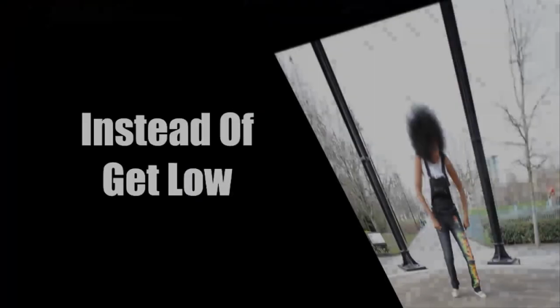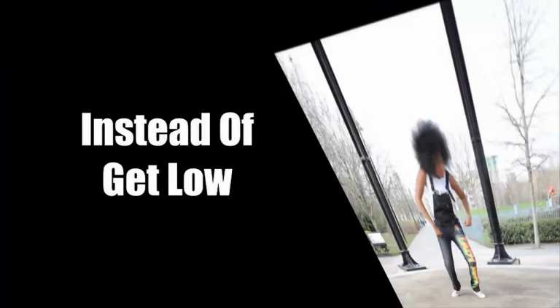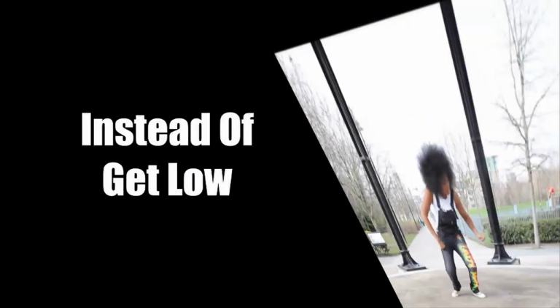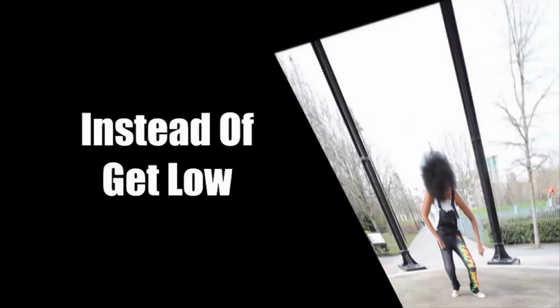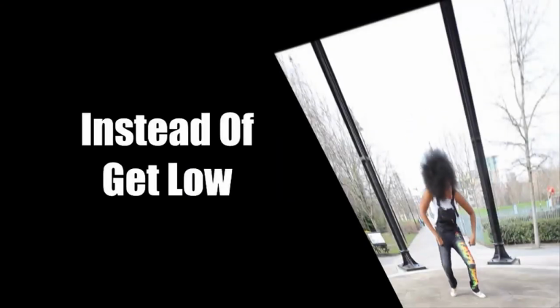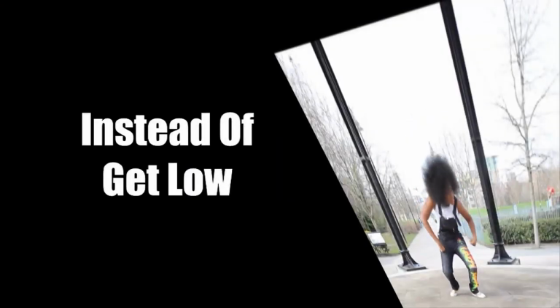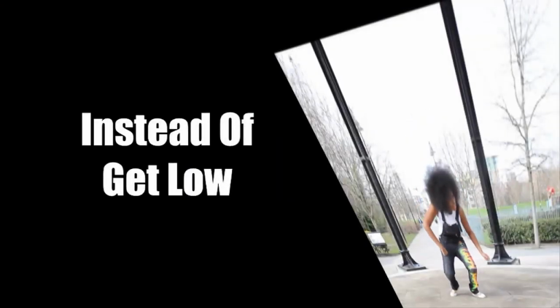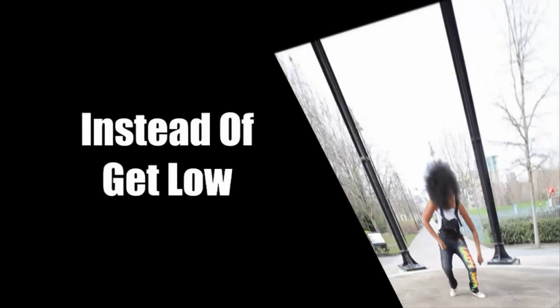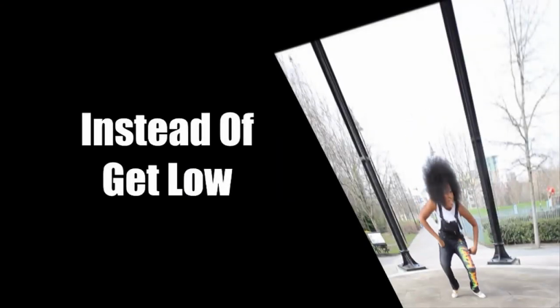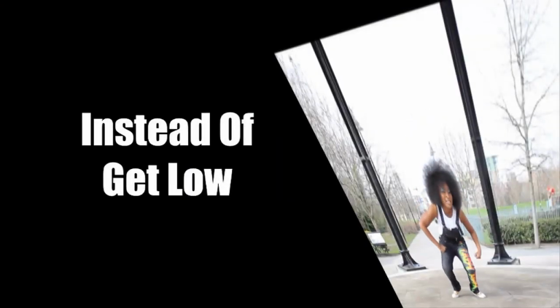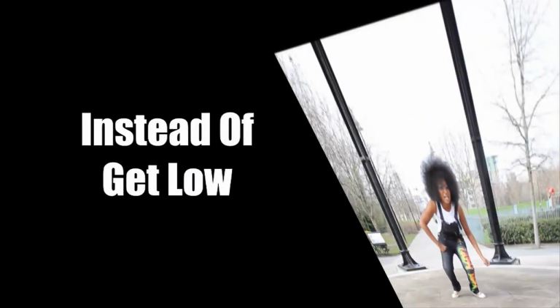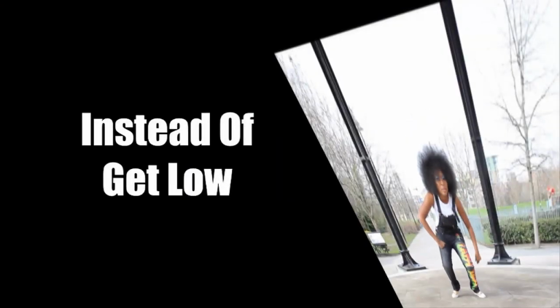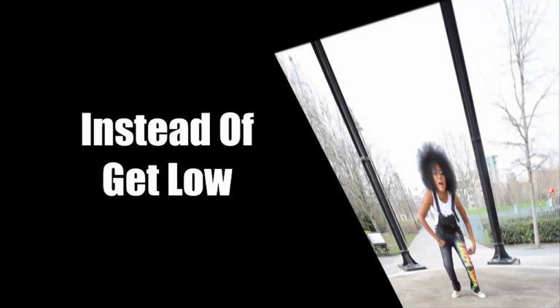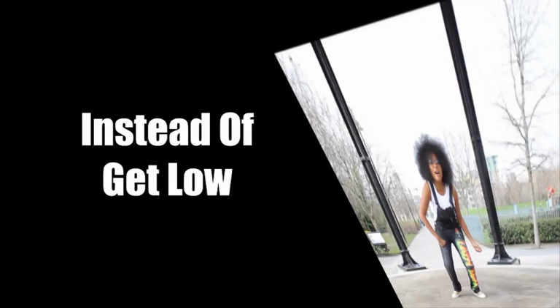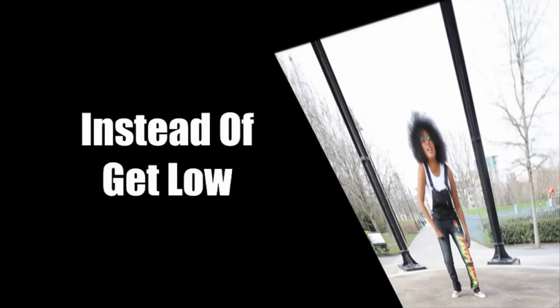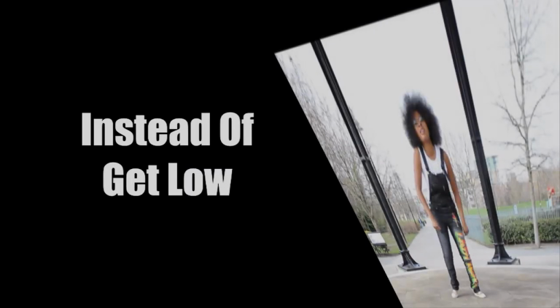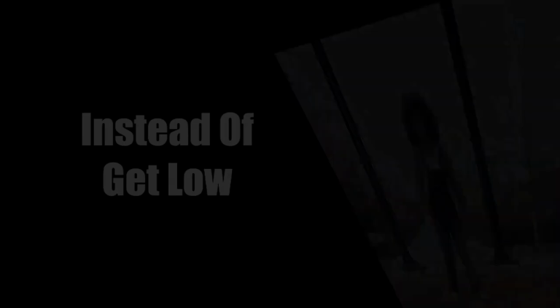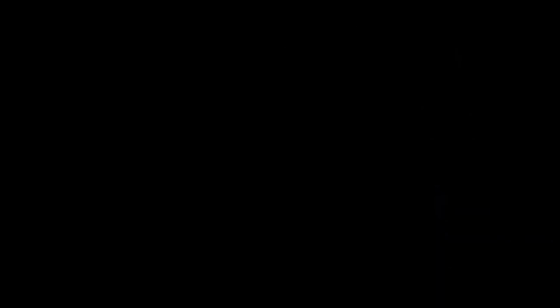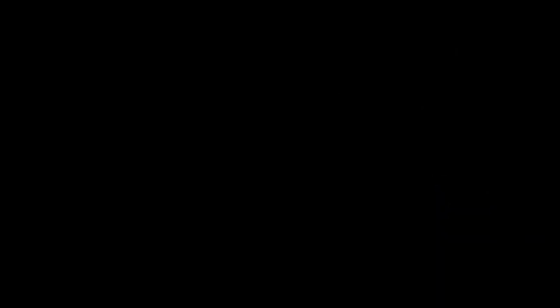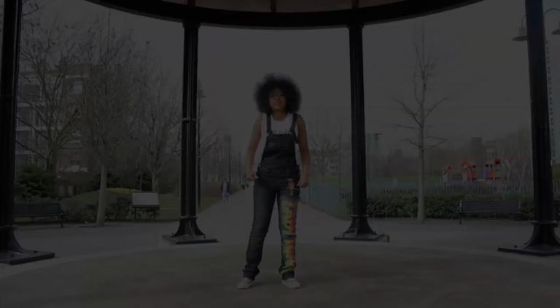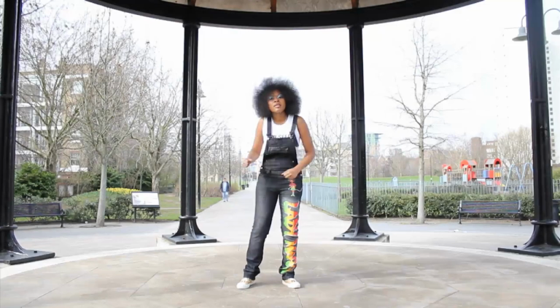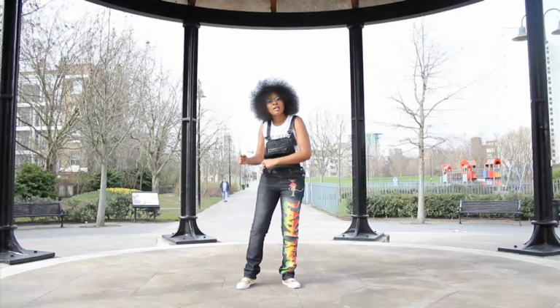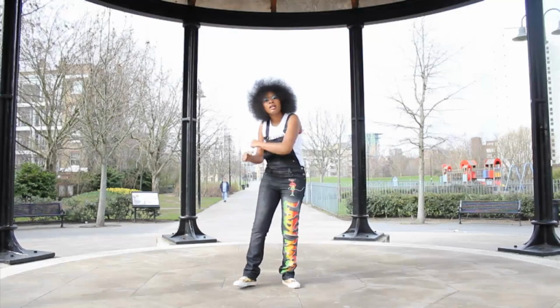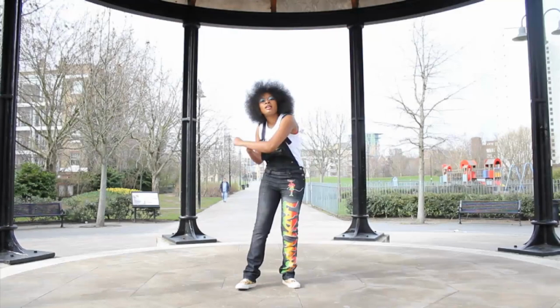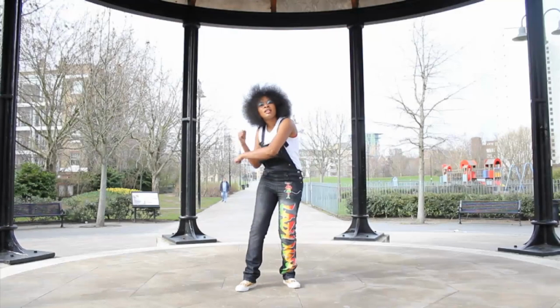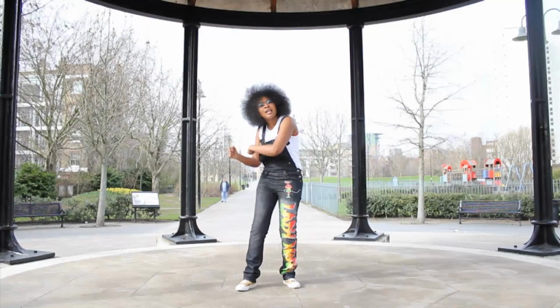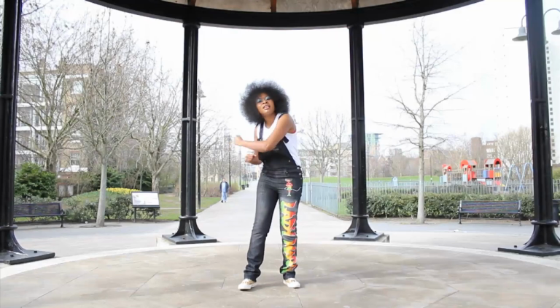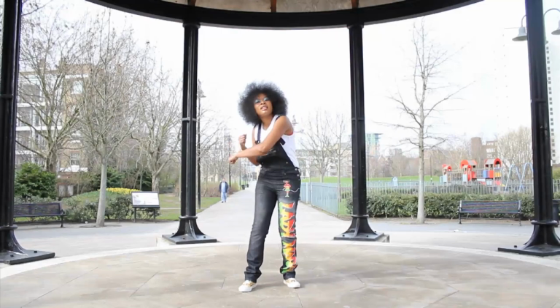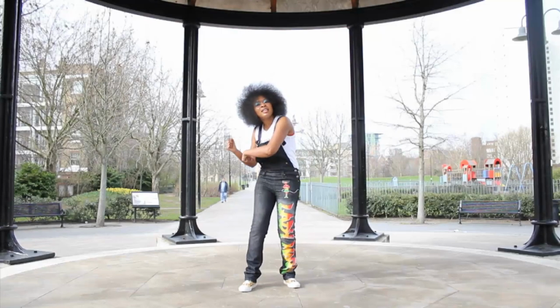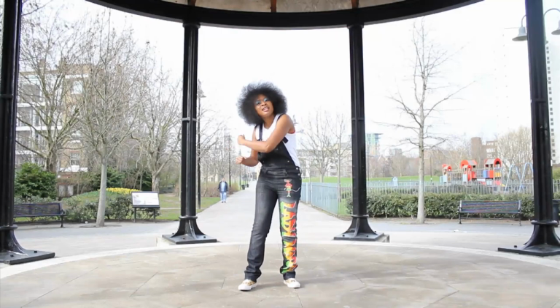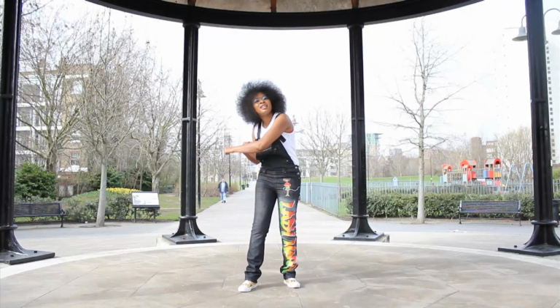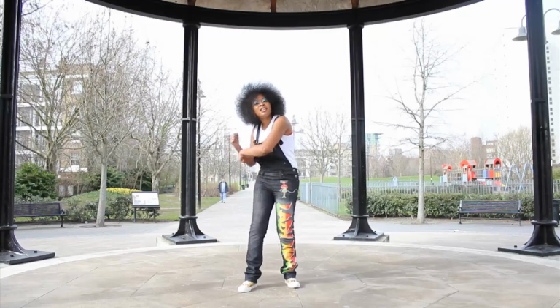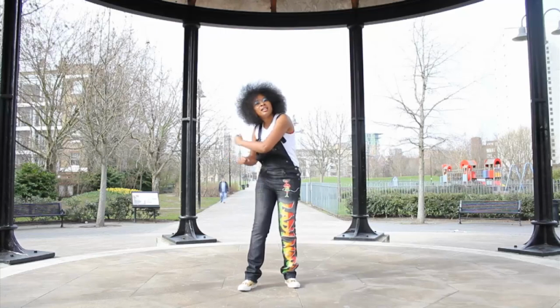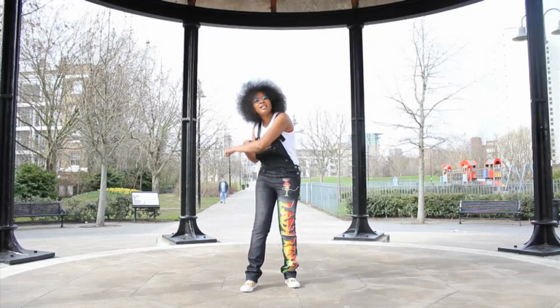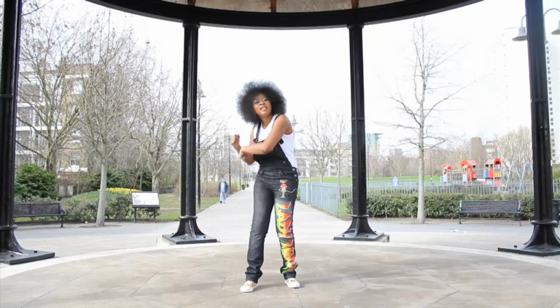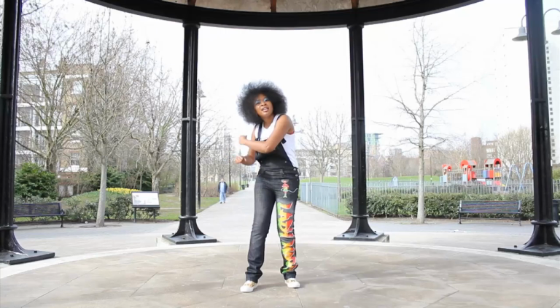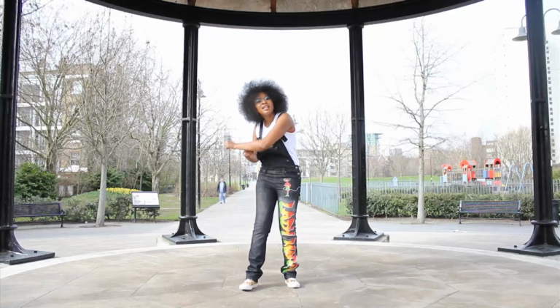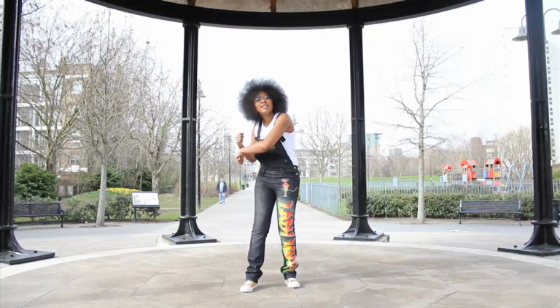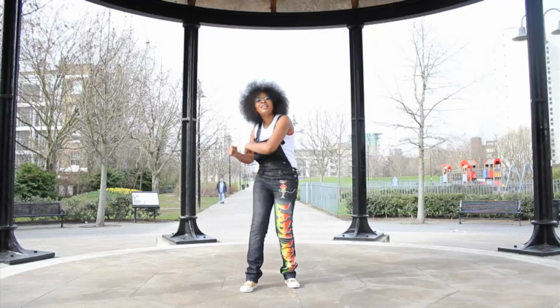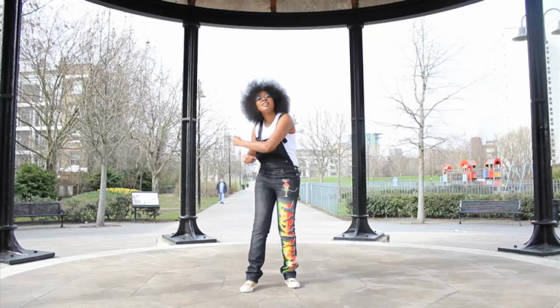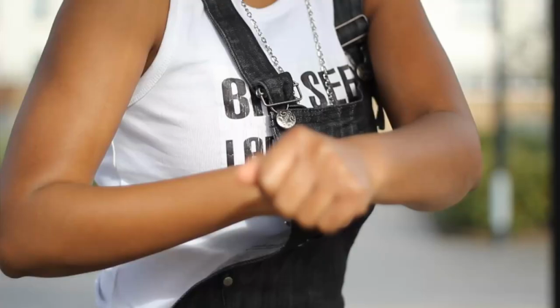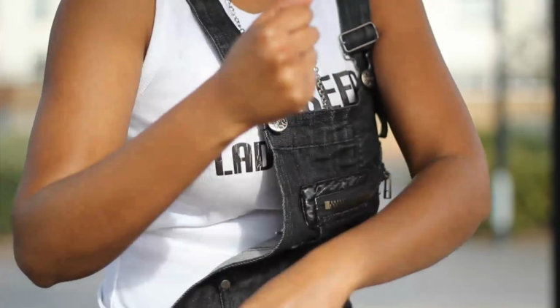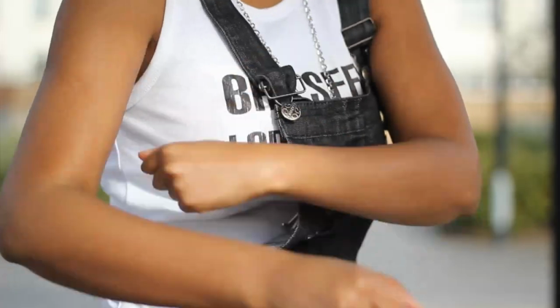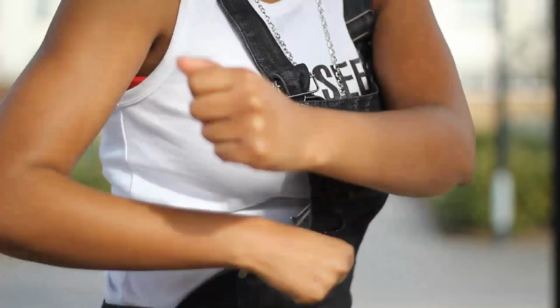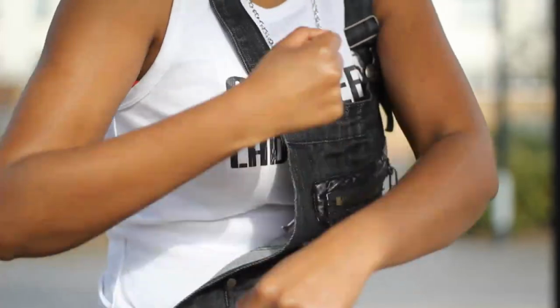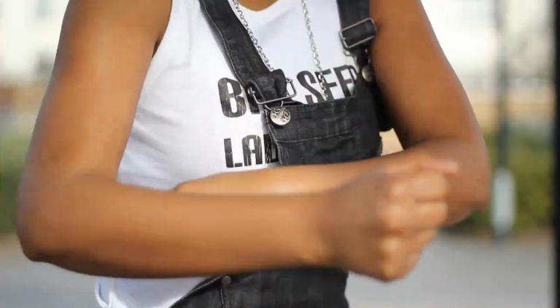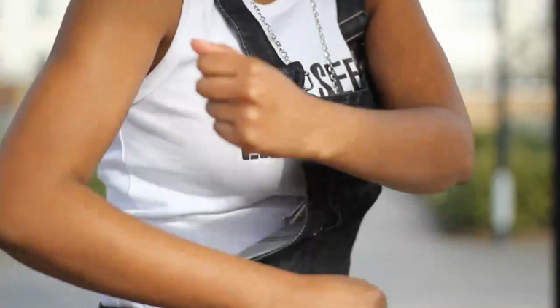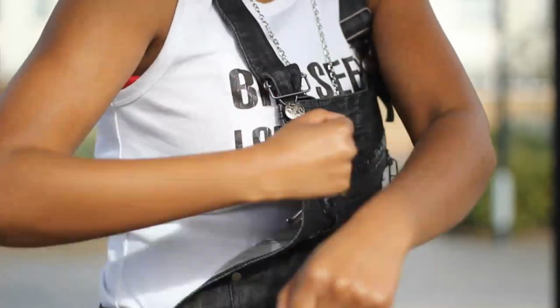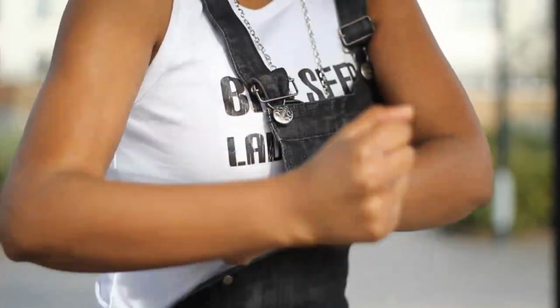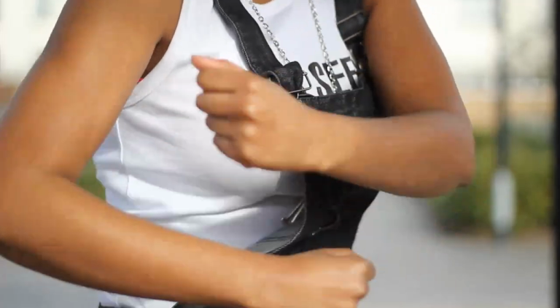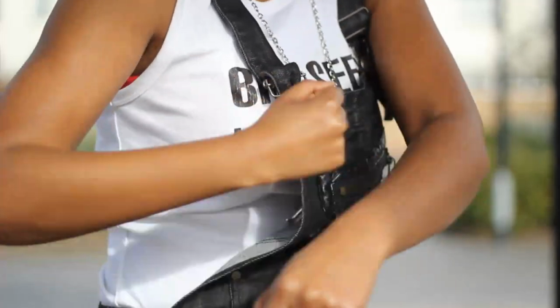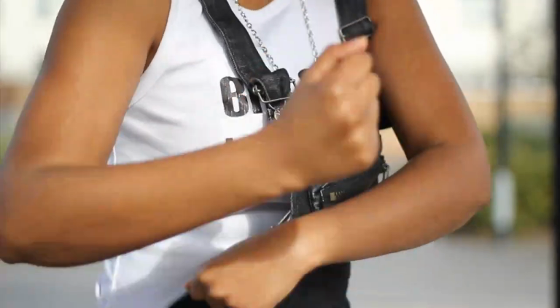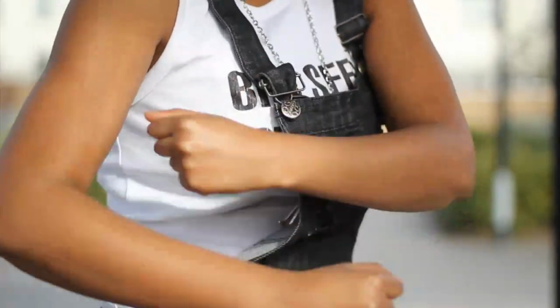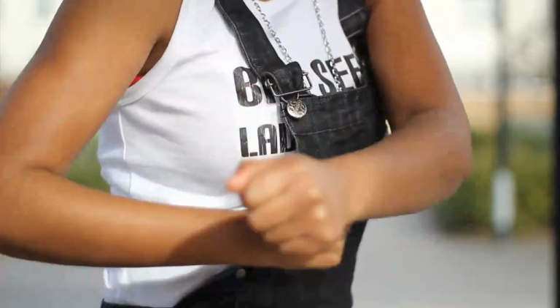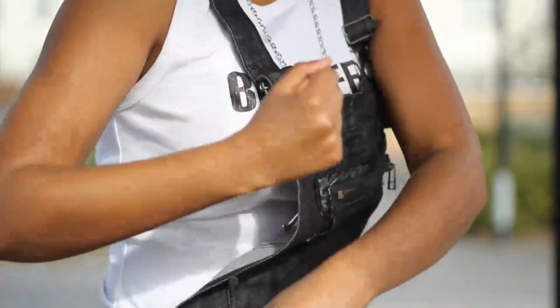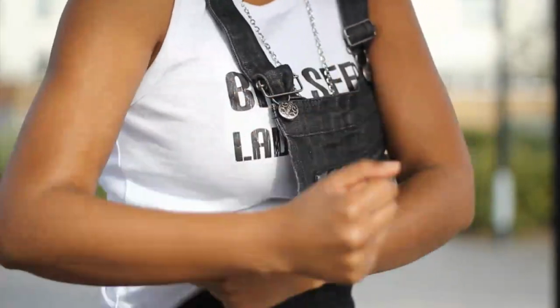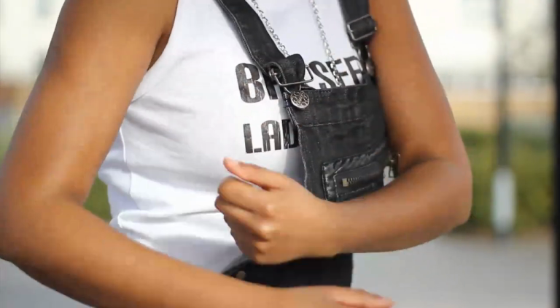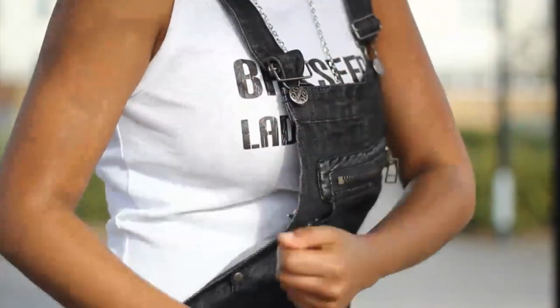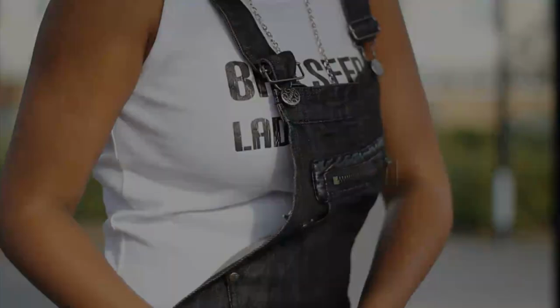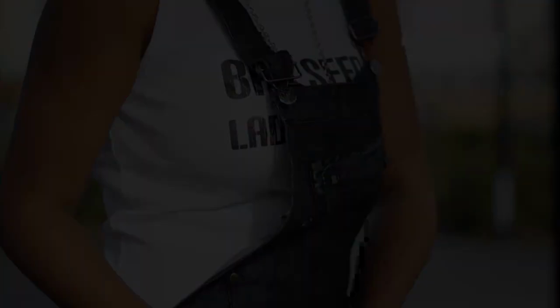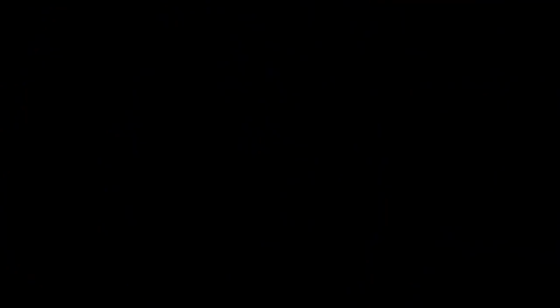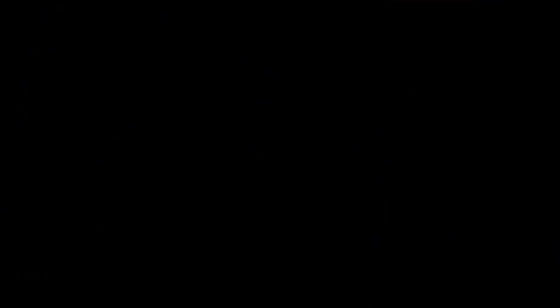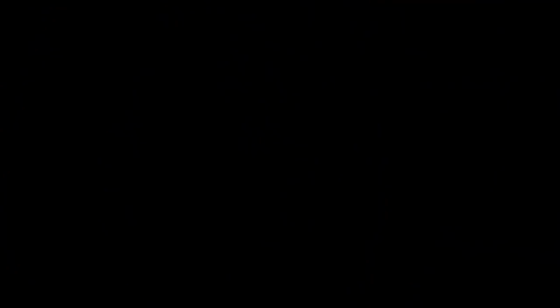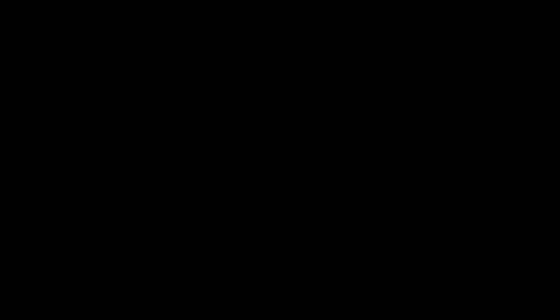Instead of going down low, roll your hands four times on the right side. This bit is diggy, diggy, diggy, diggy.